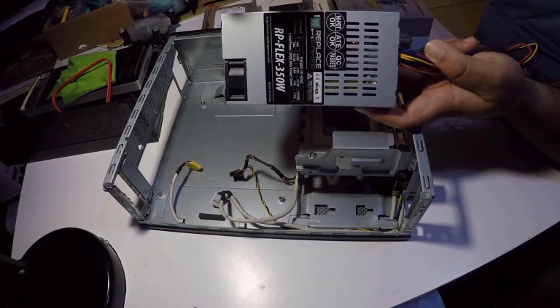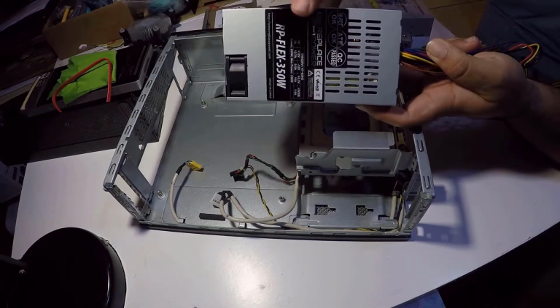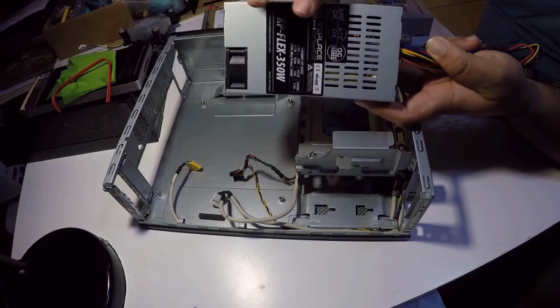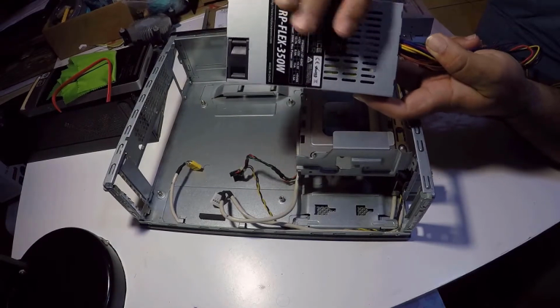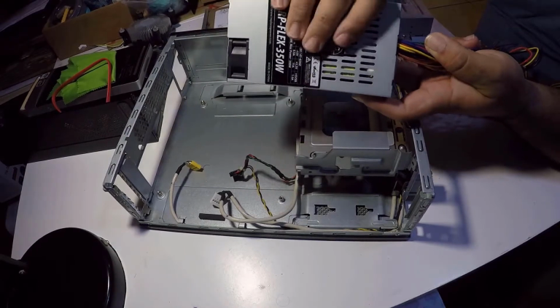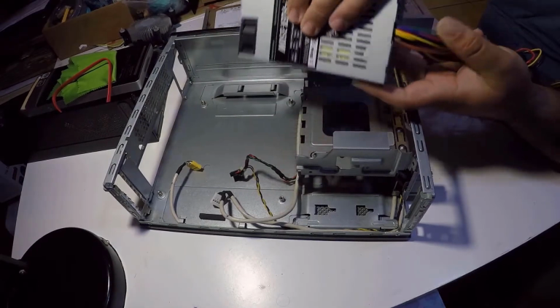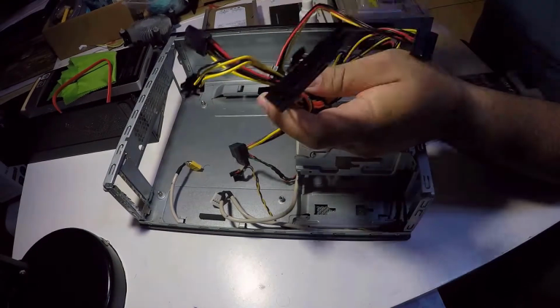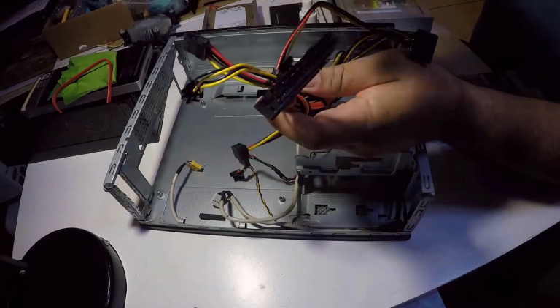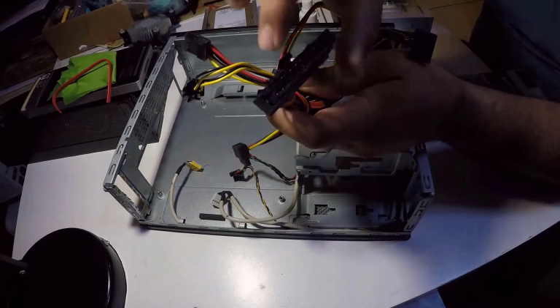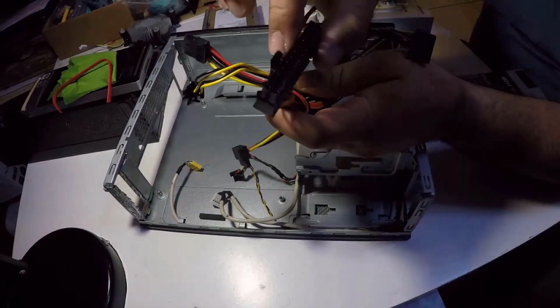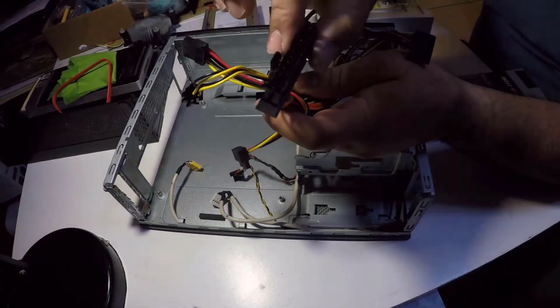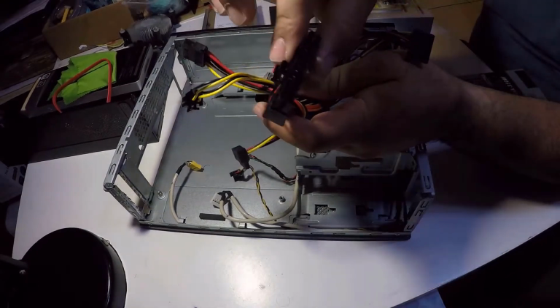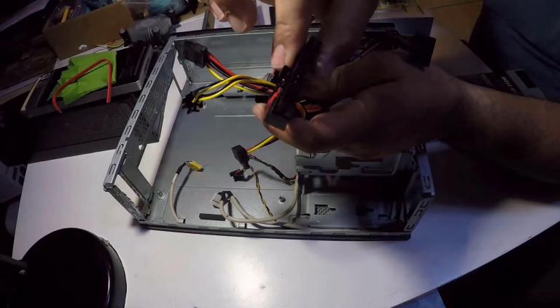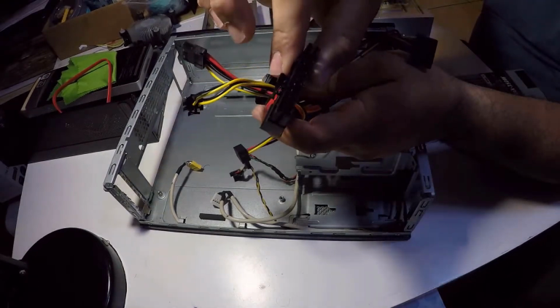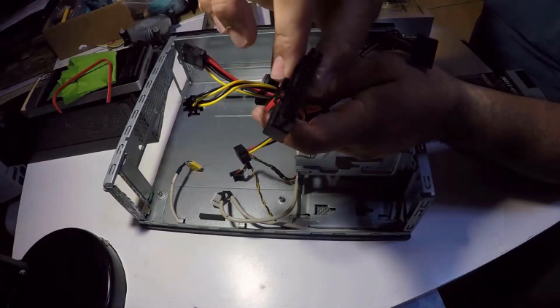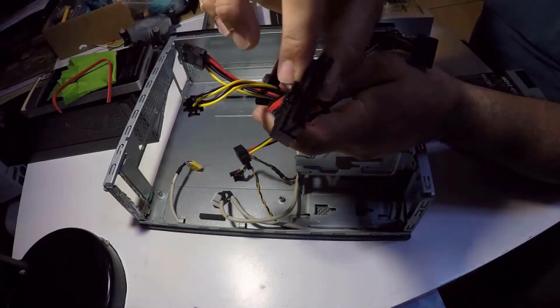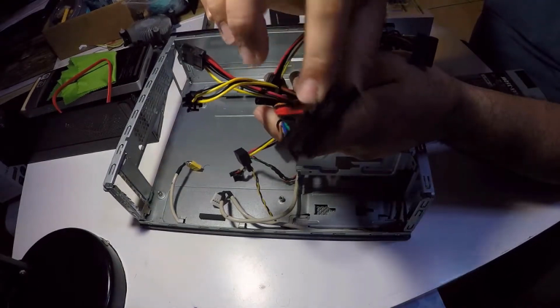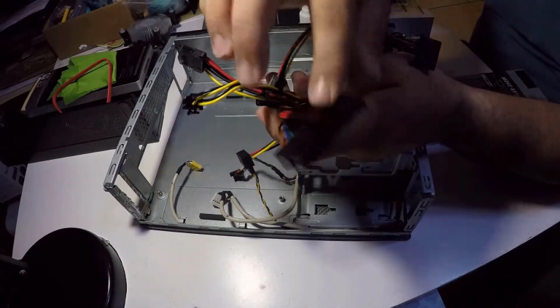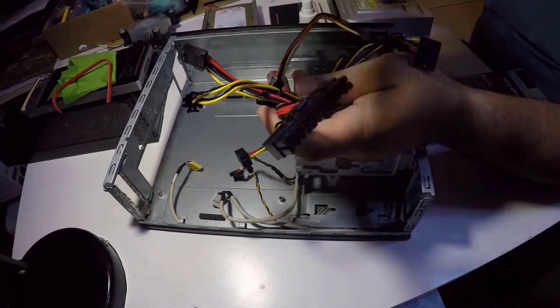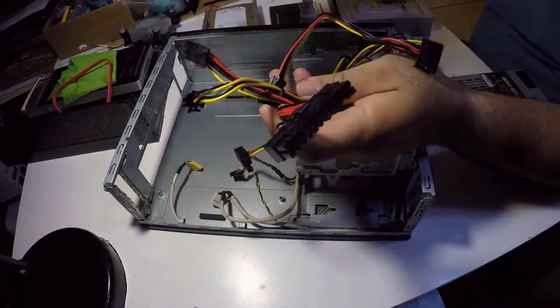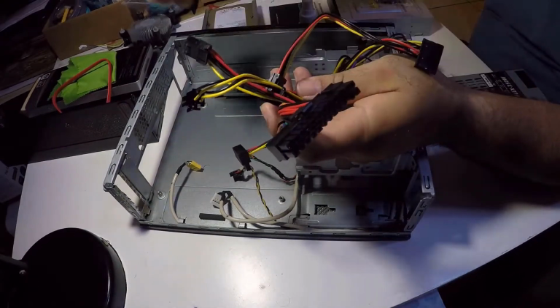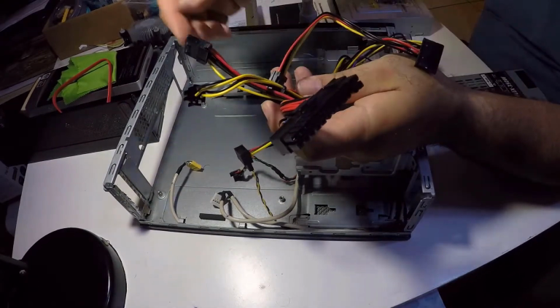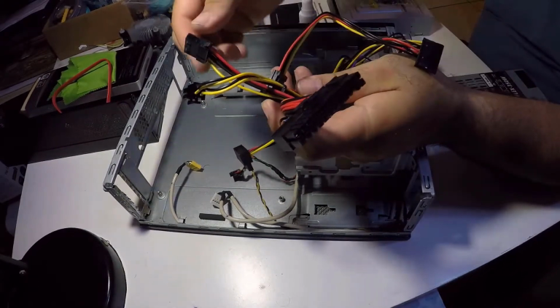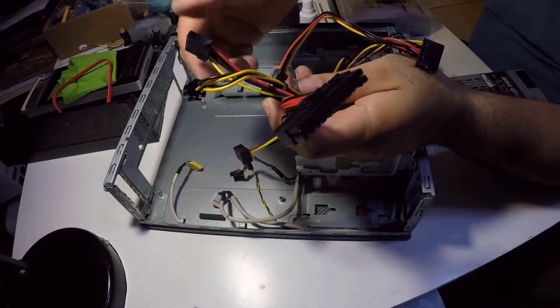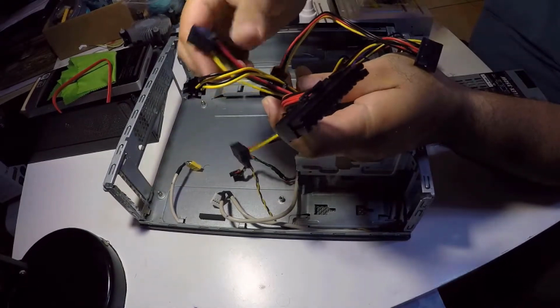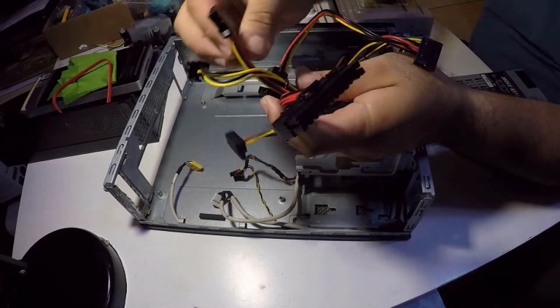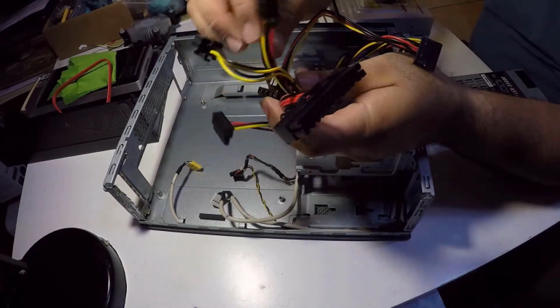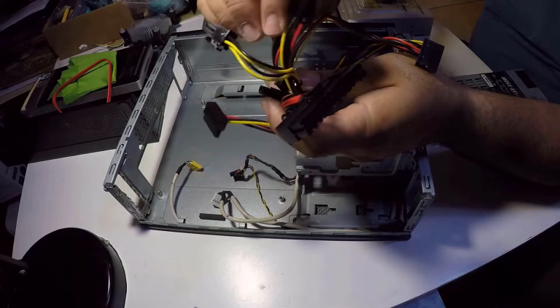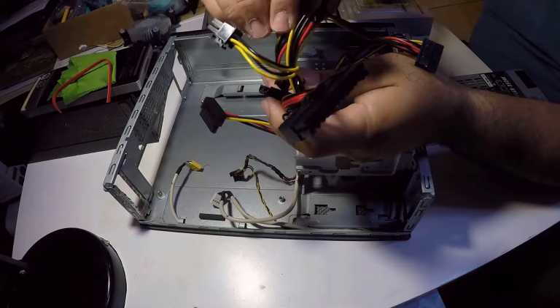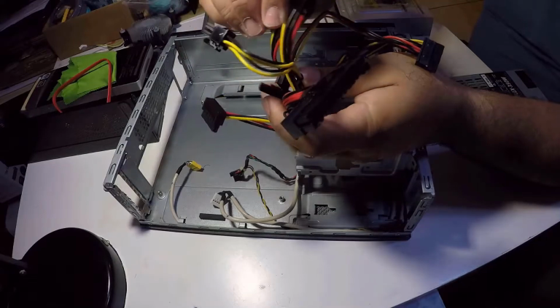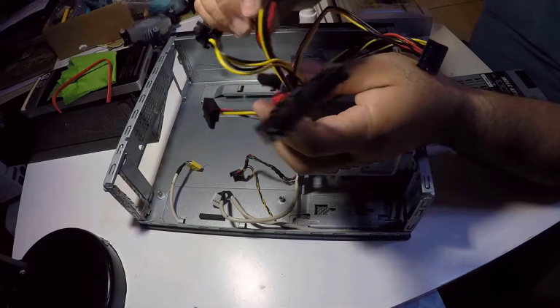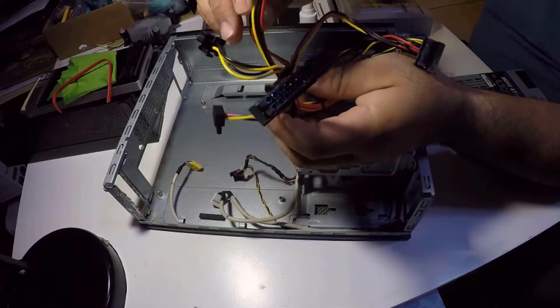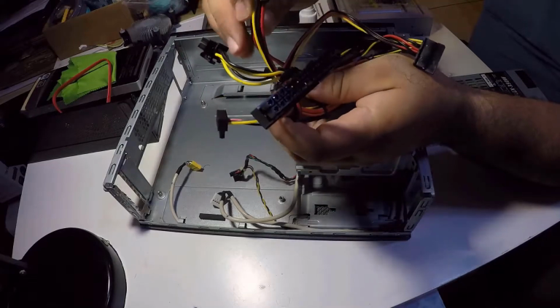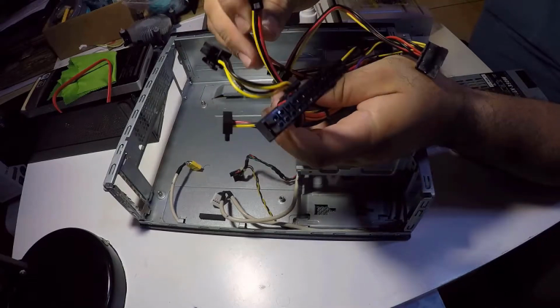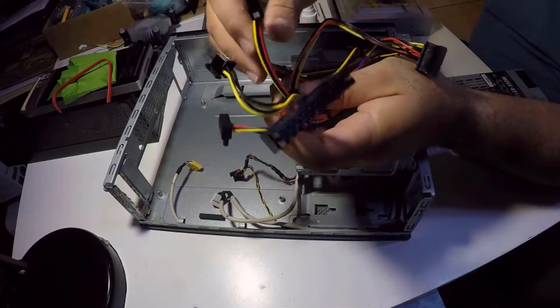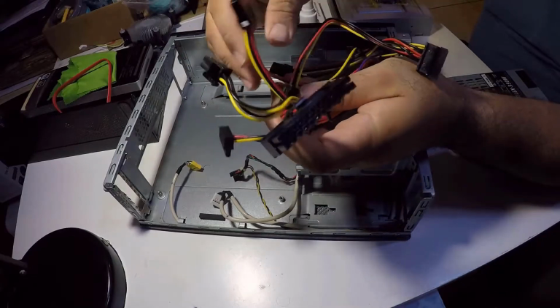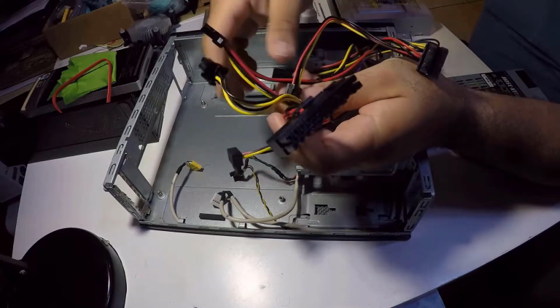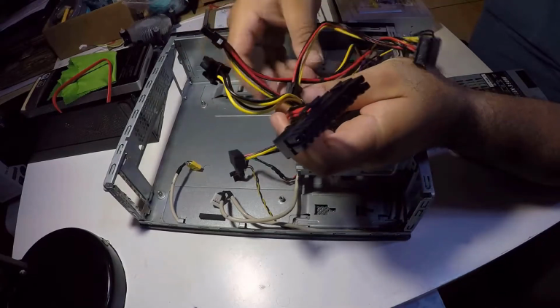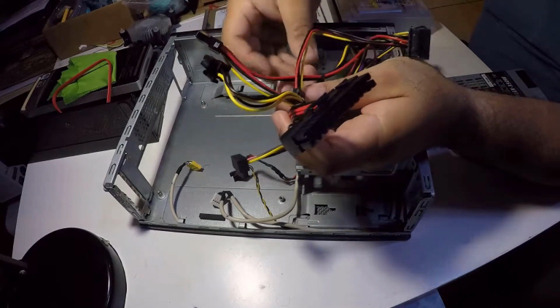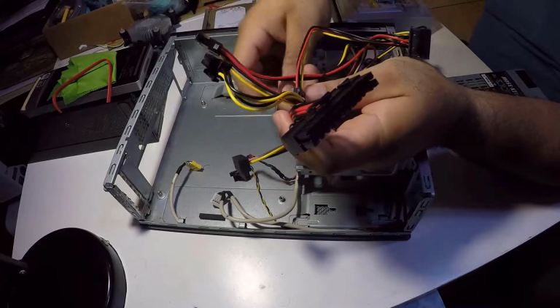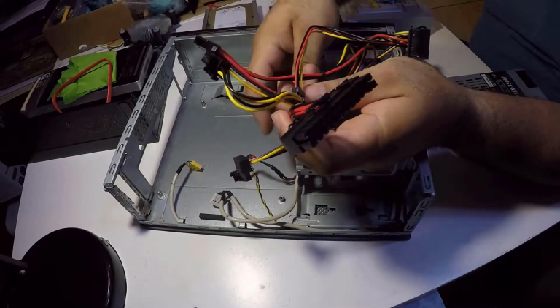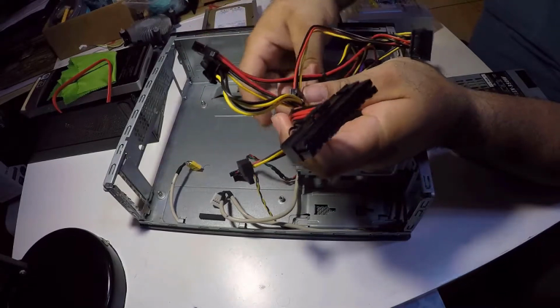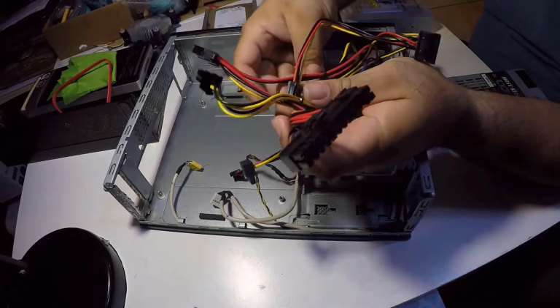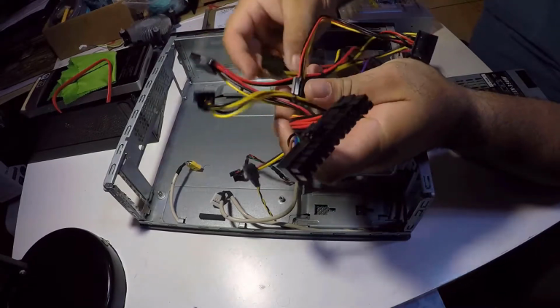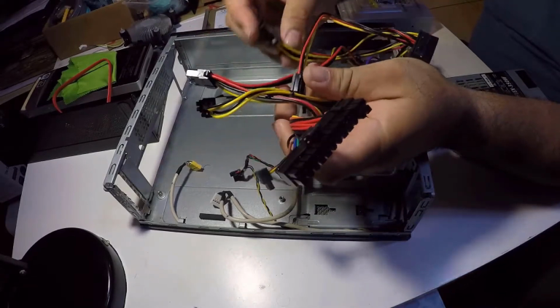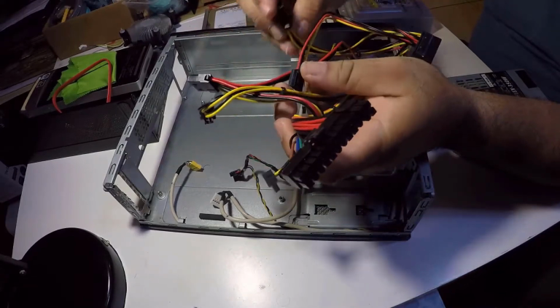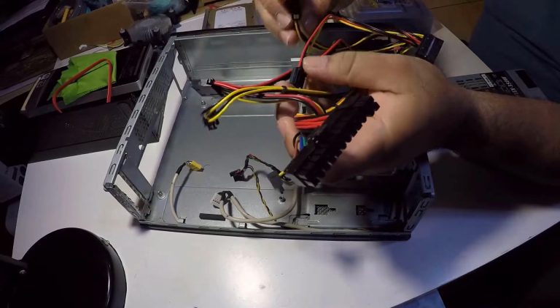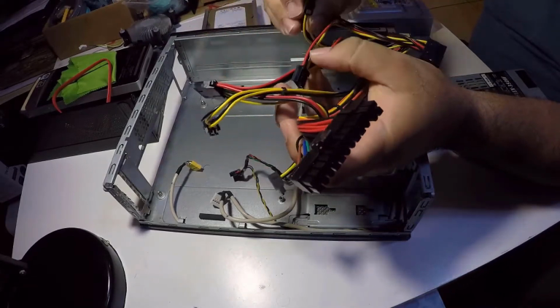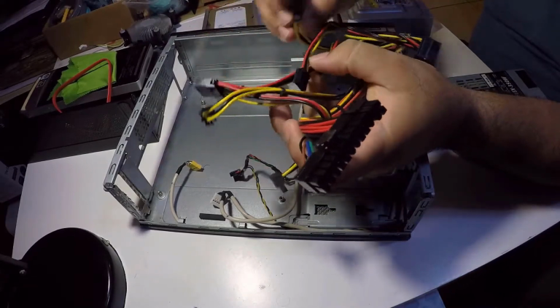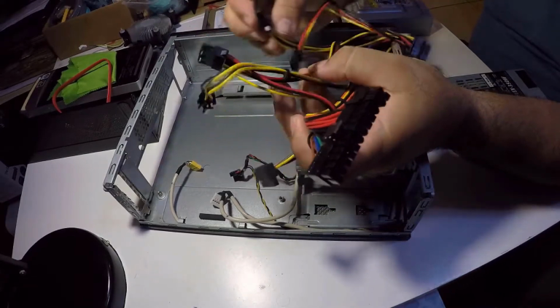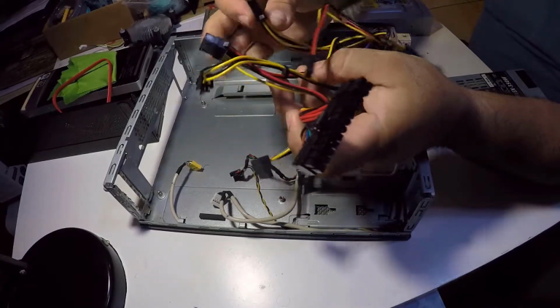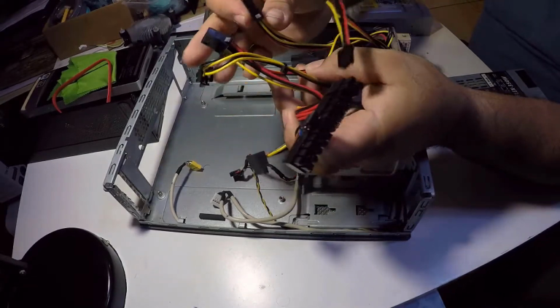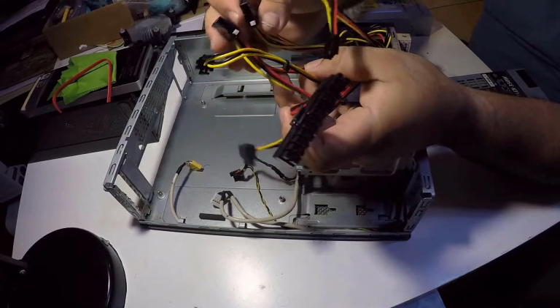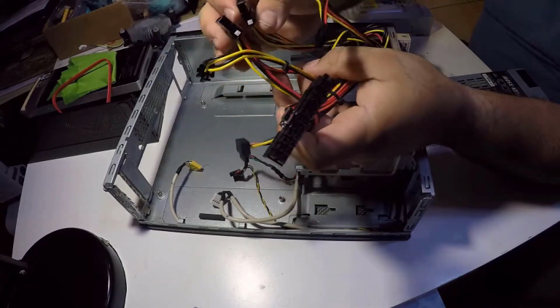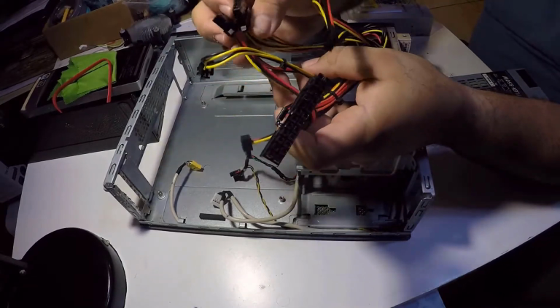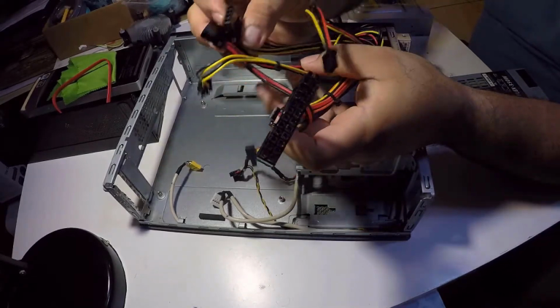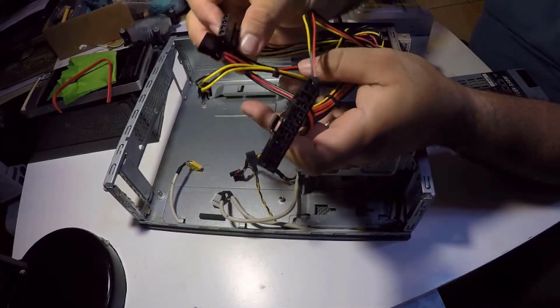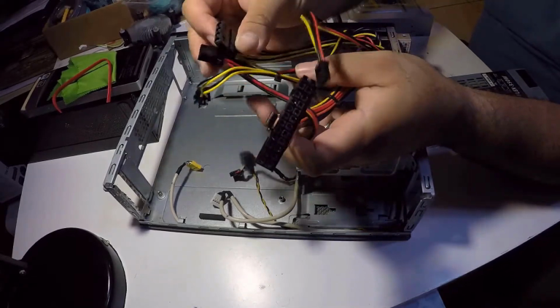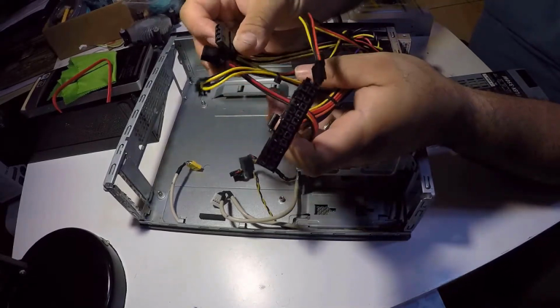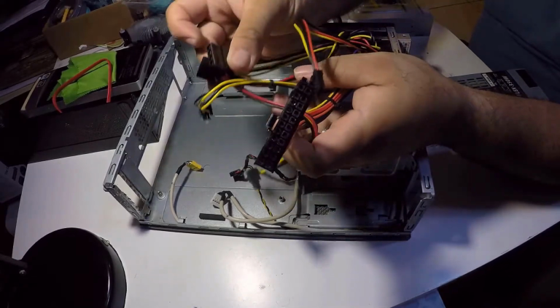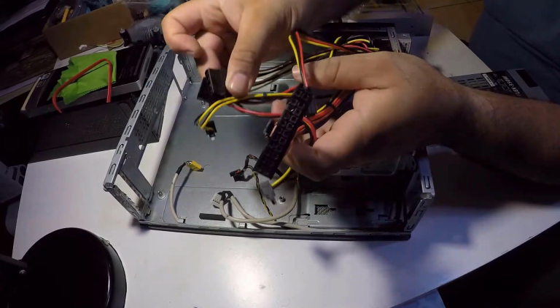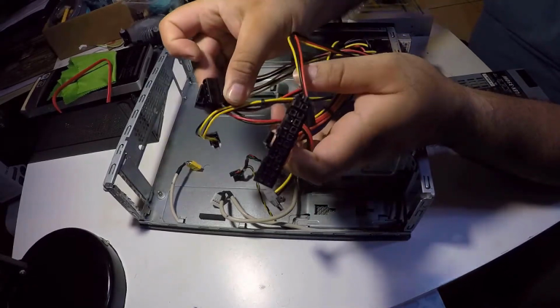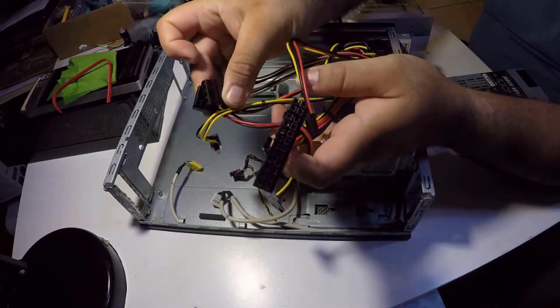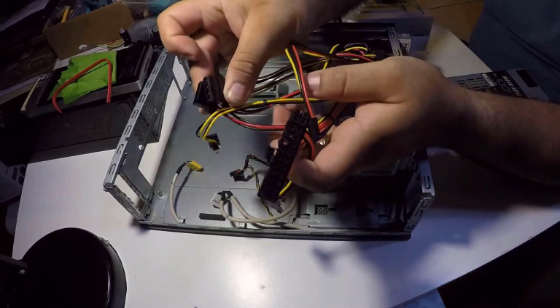You can see it's like a normal power supply — it has its motherboard connection, CPU, and hard drive connectors. Maybe fewer connections, but it will work perfectly for this build.